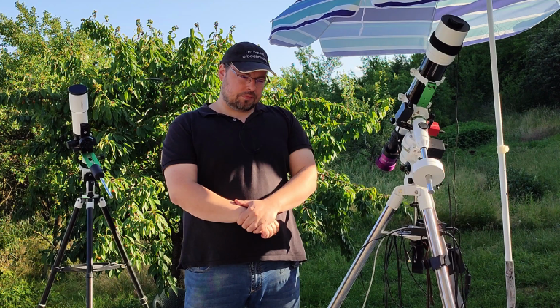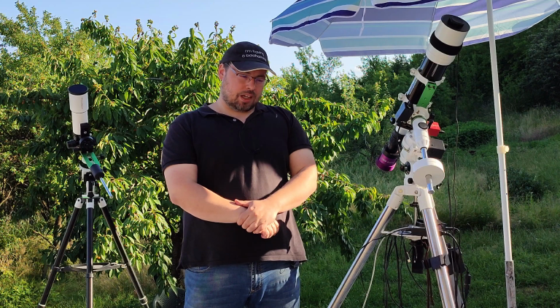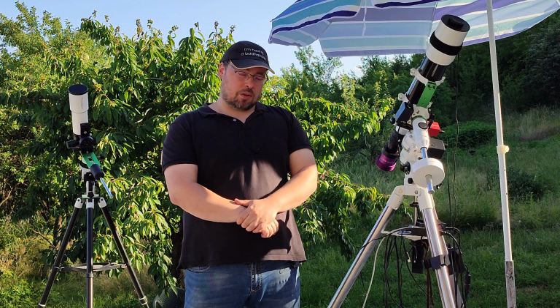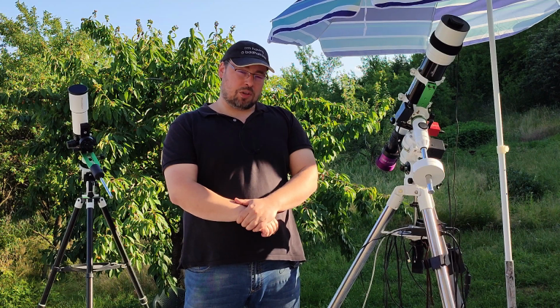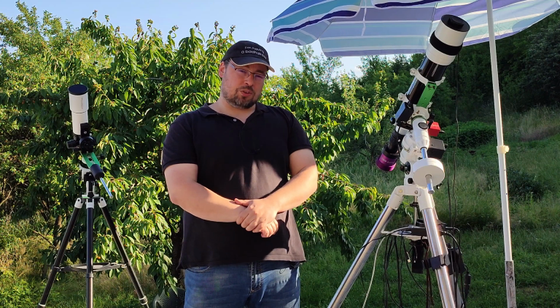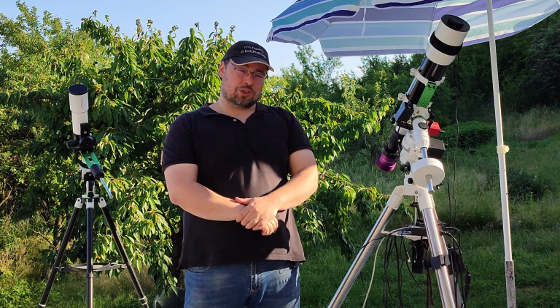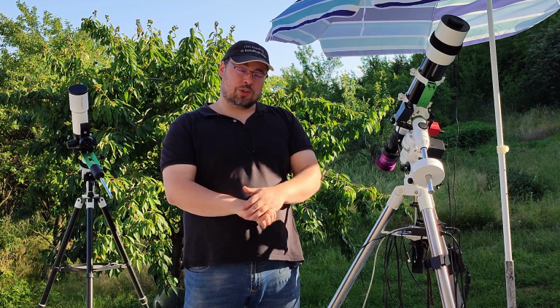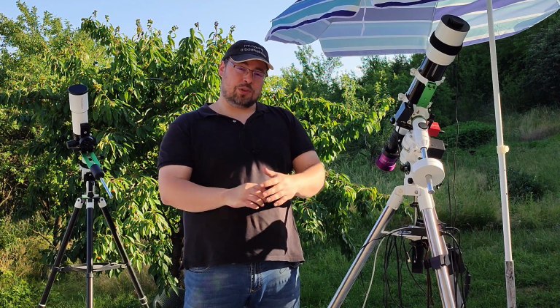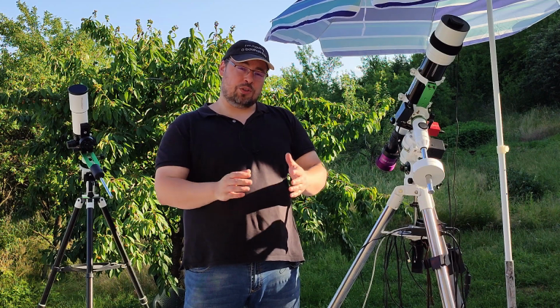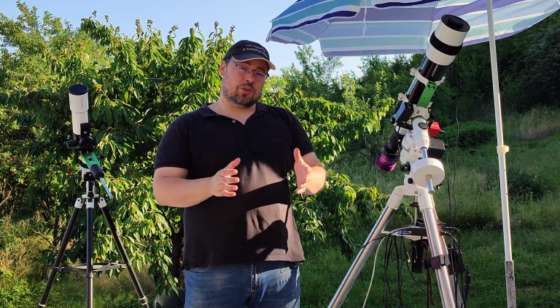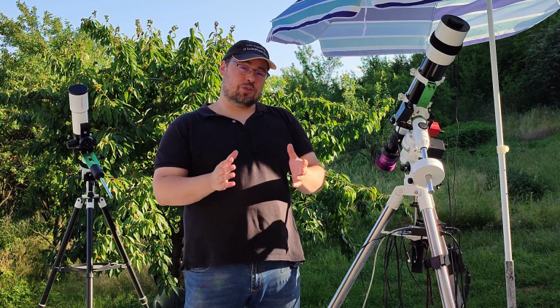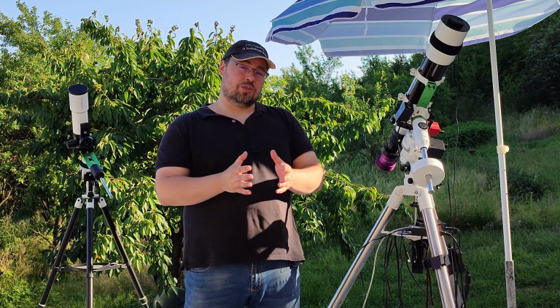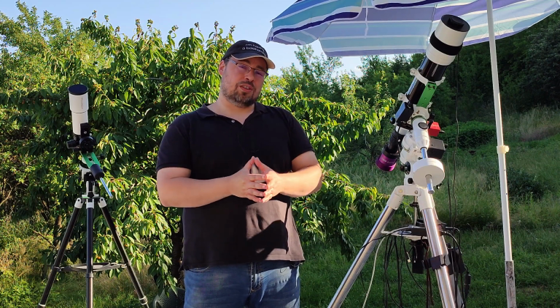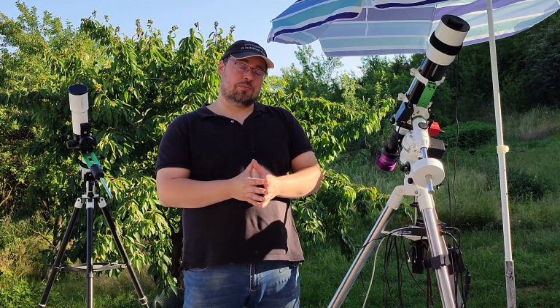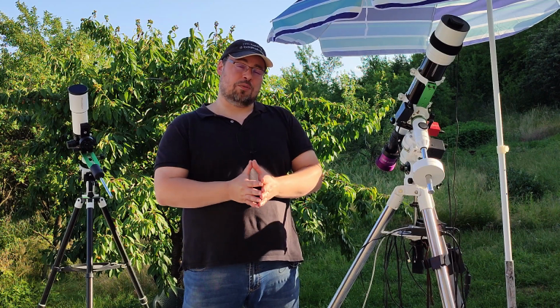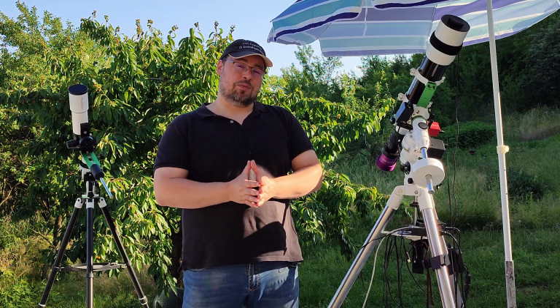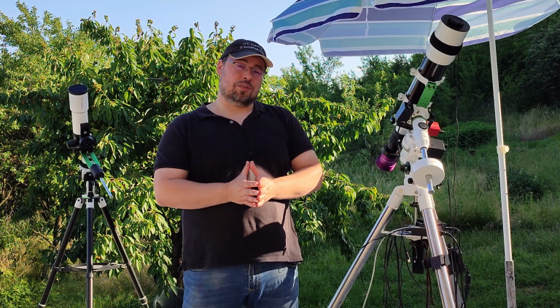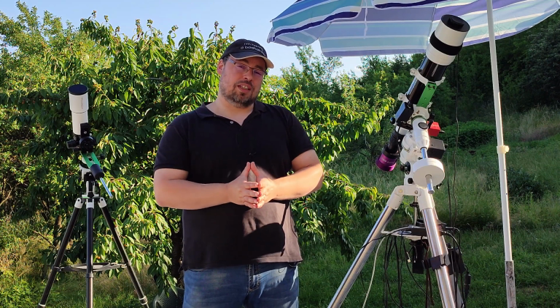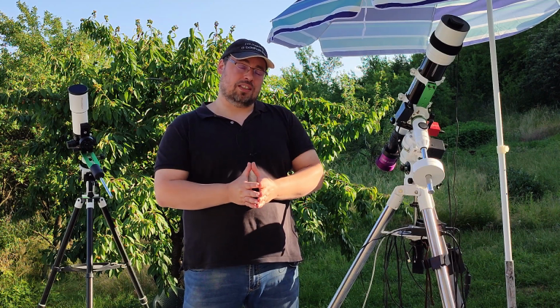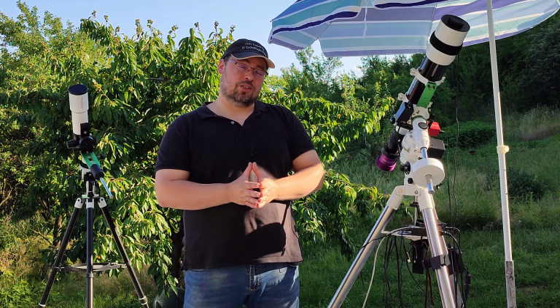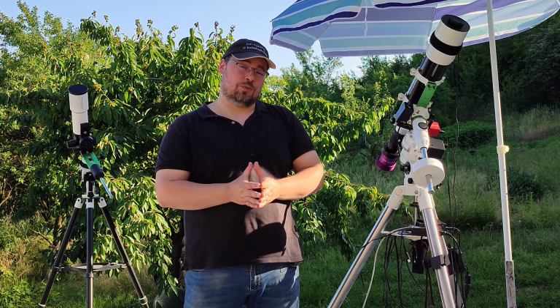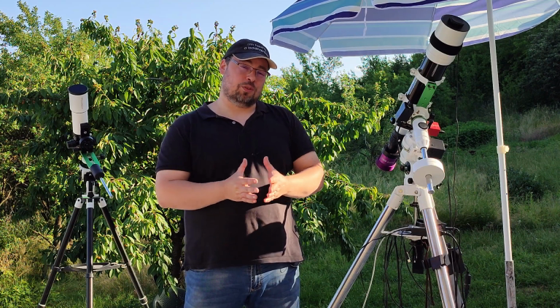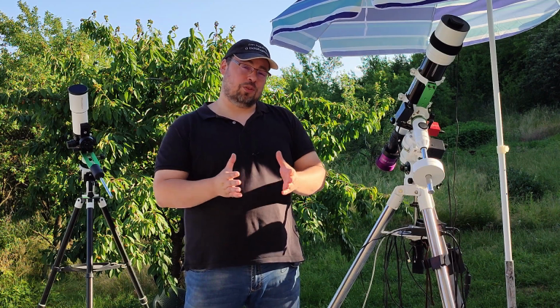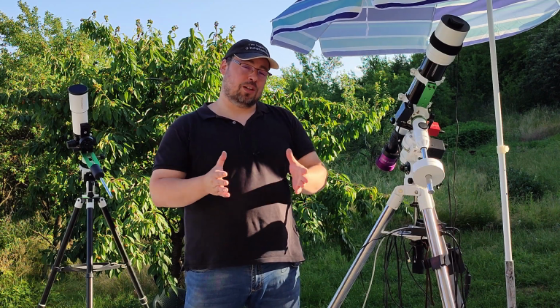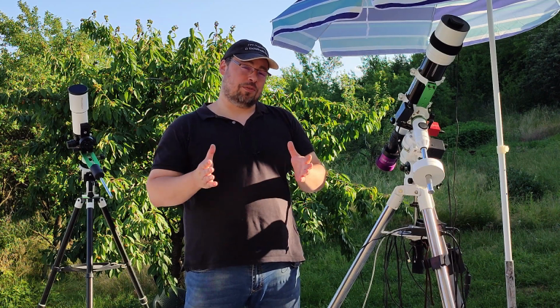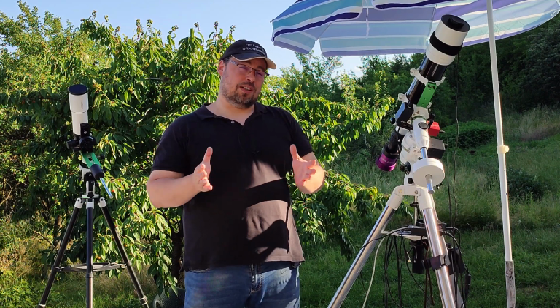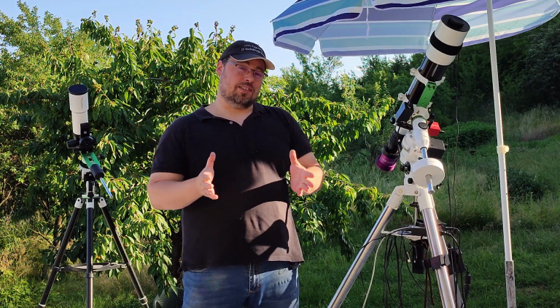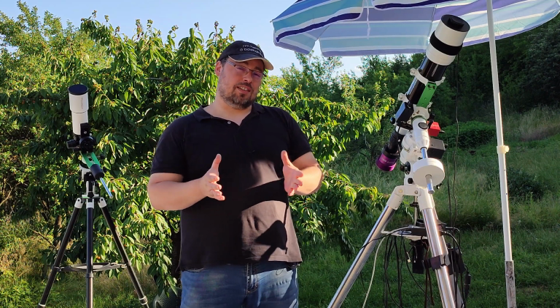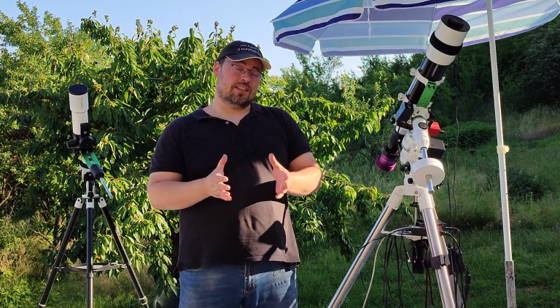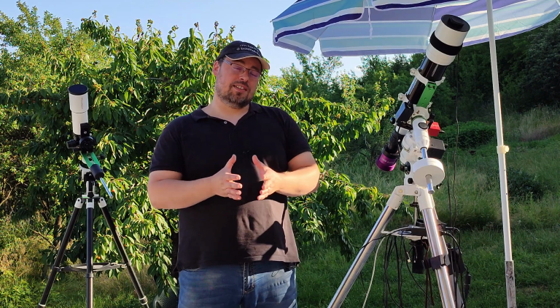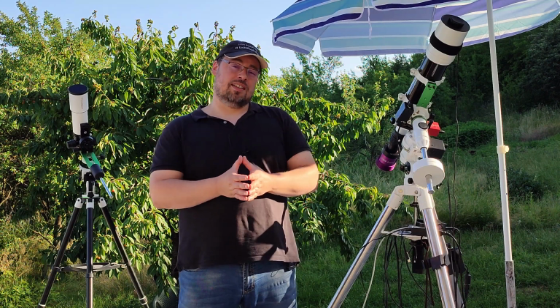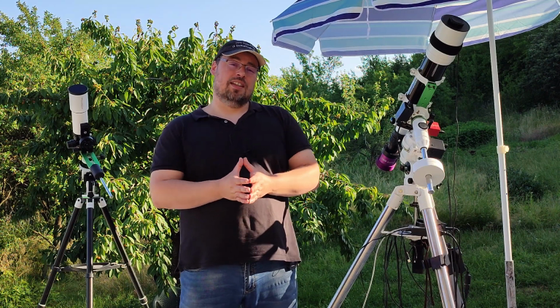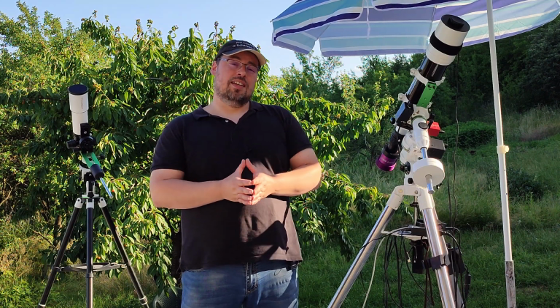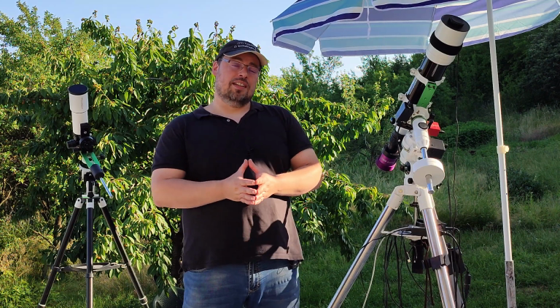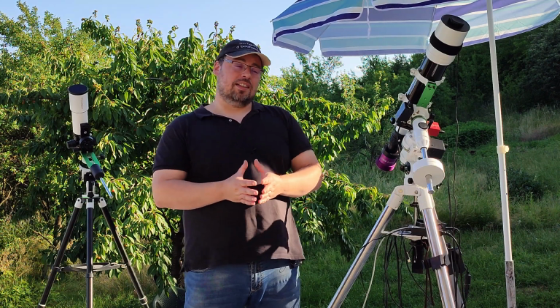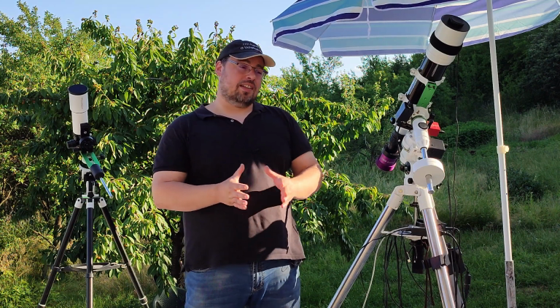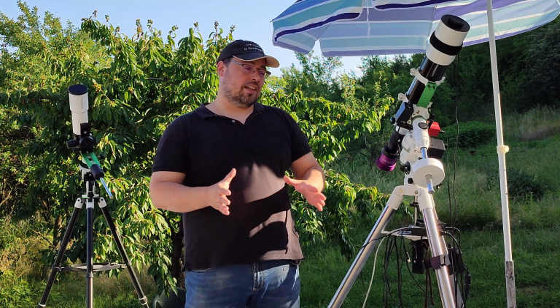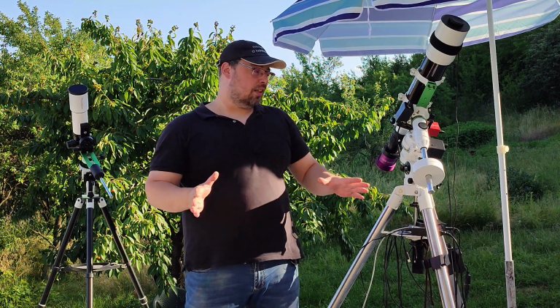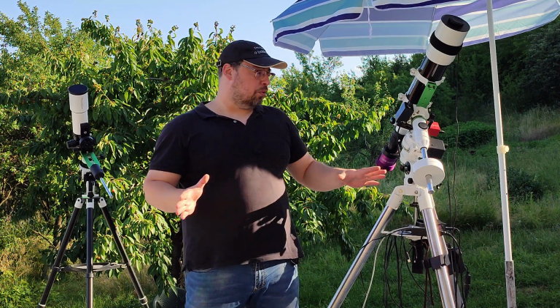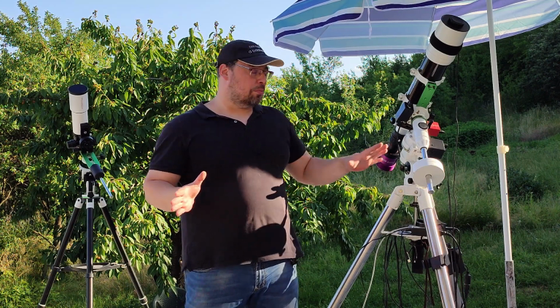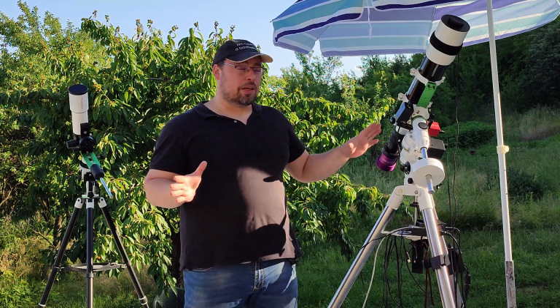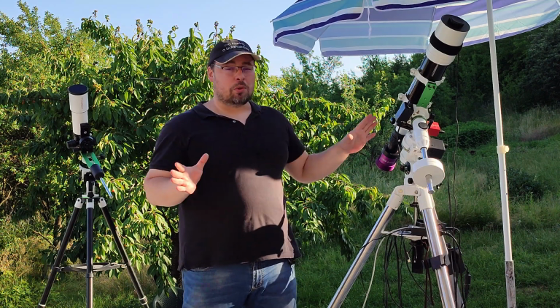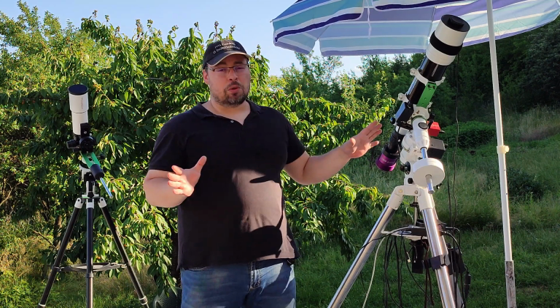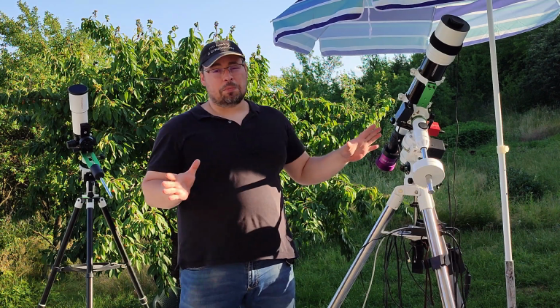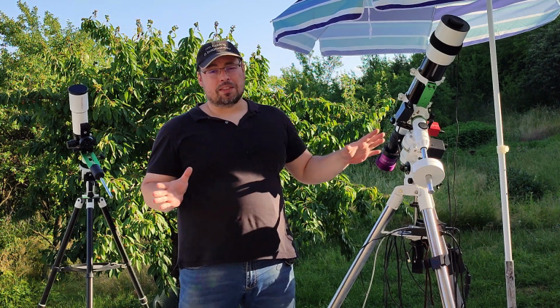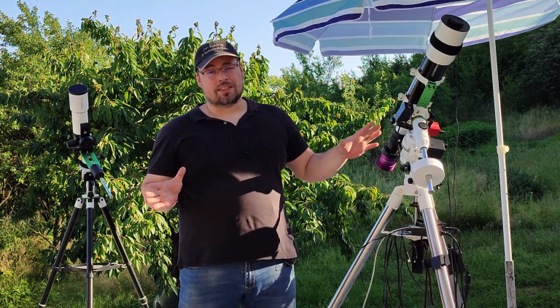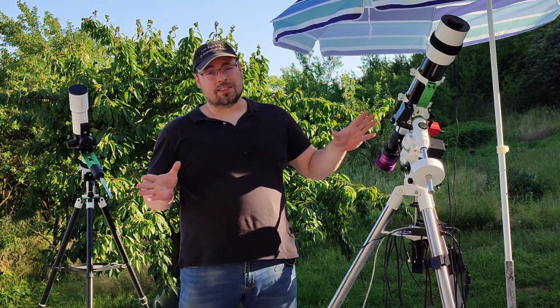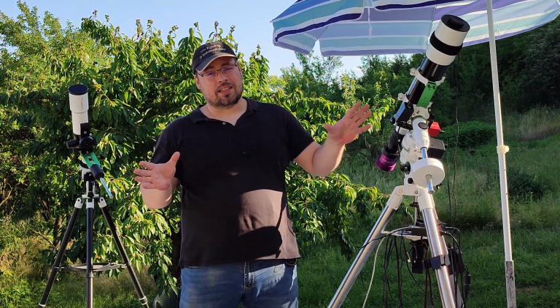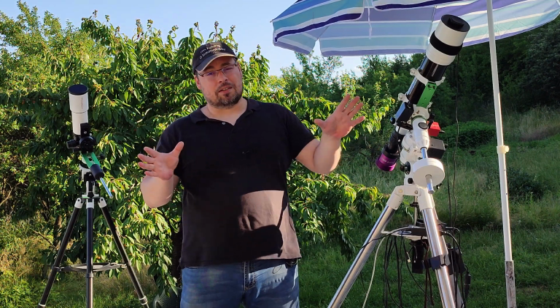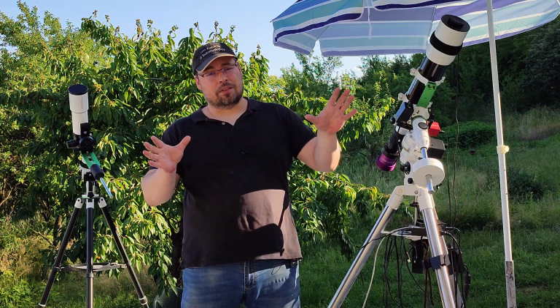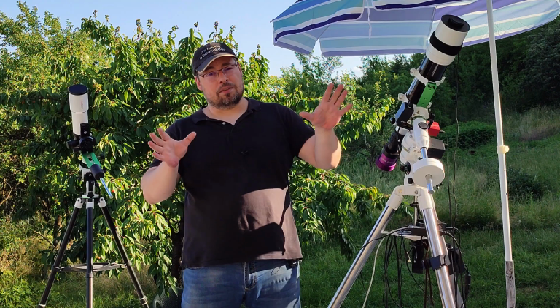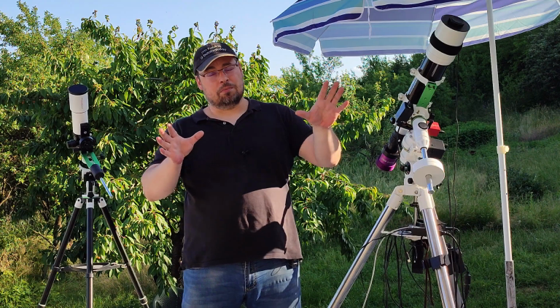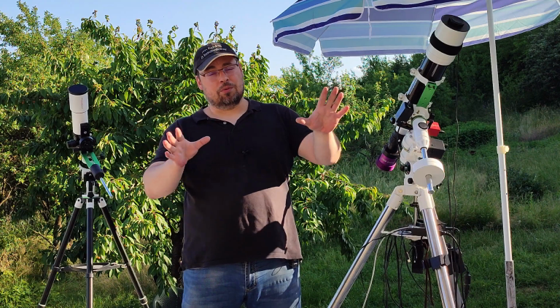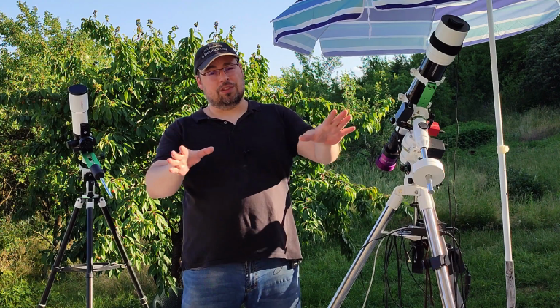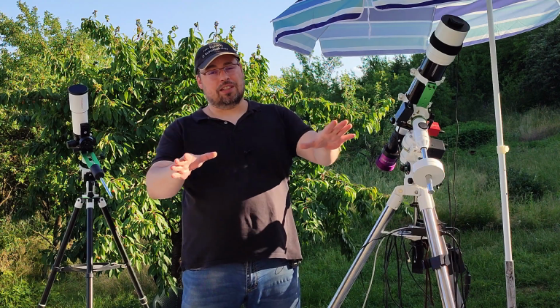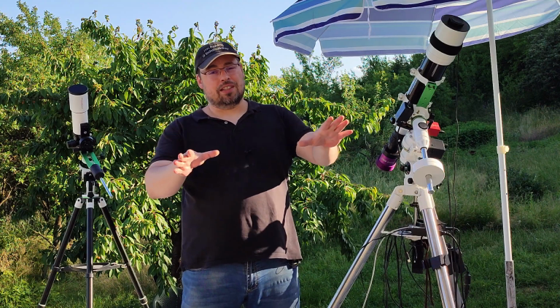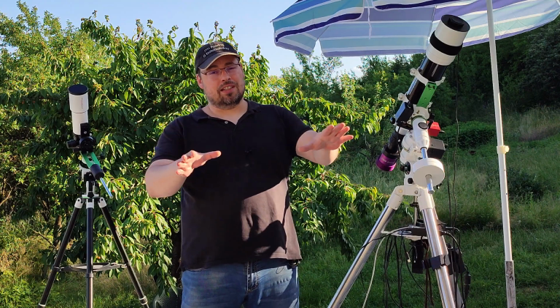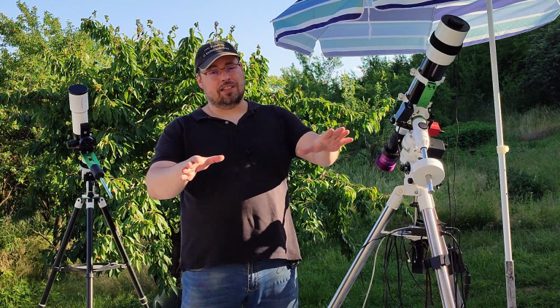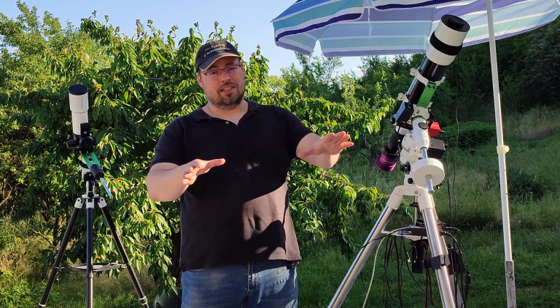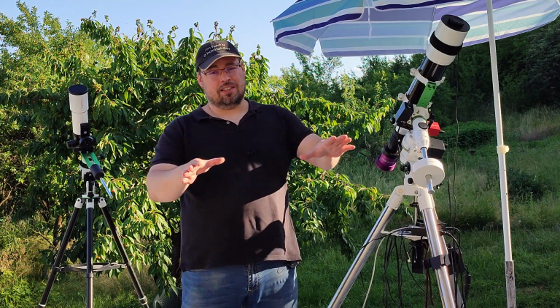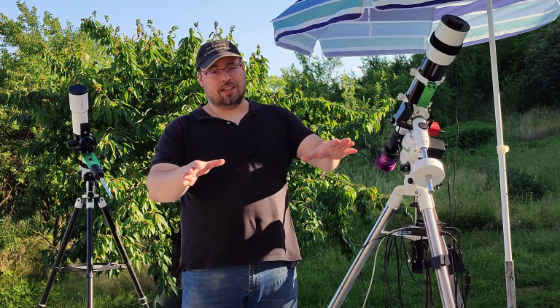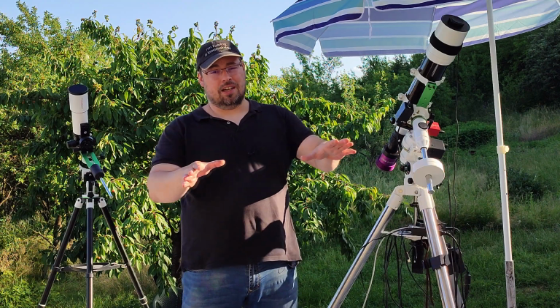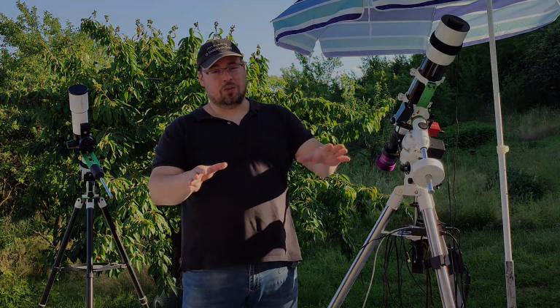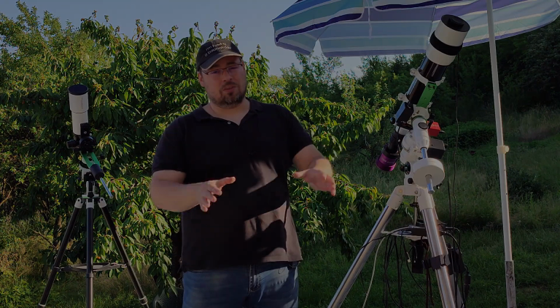I want to share with you also some of the photography results that I got with my equipment since I moved it here near the house.